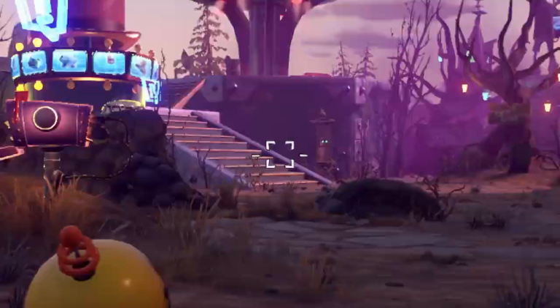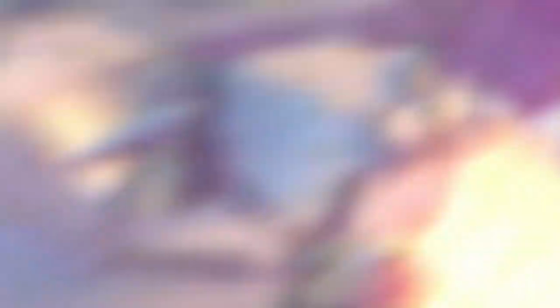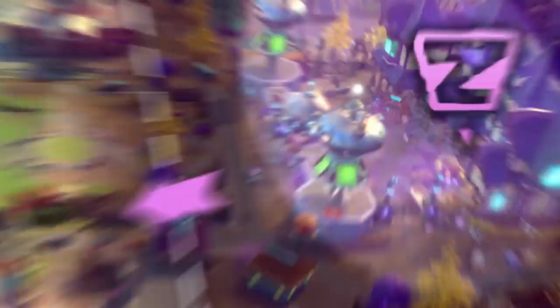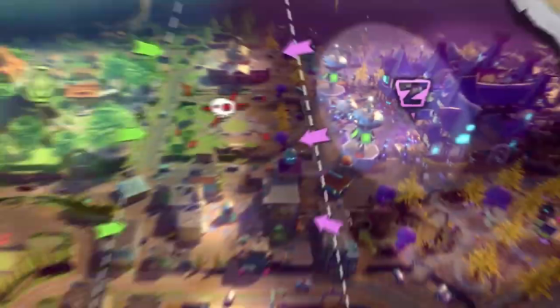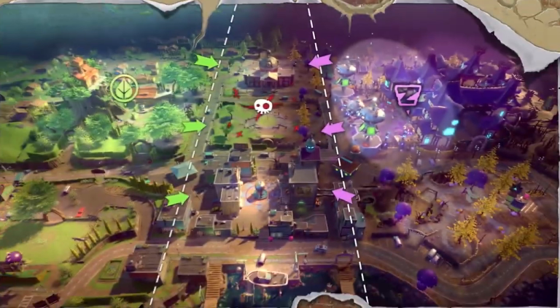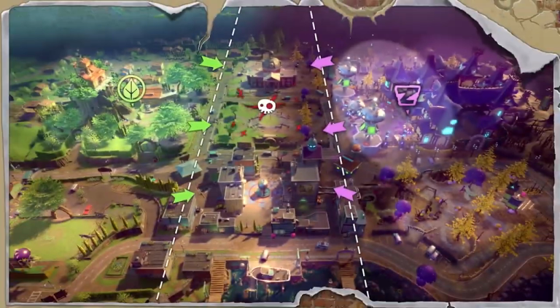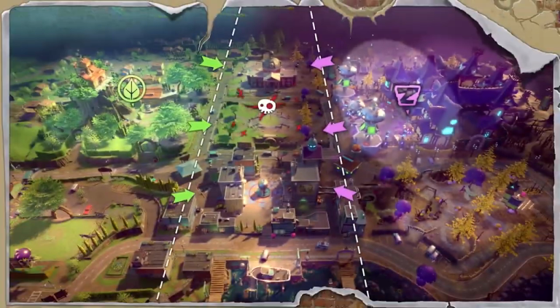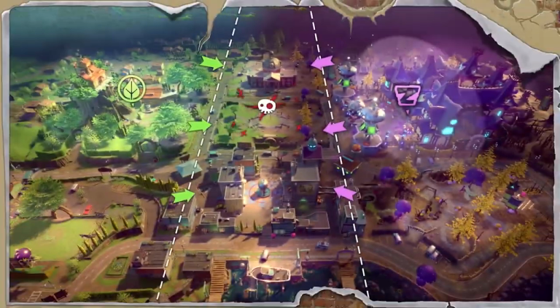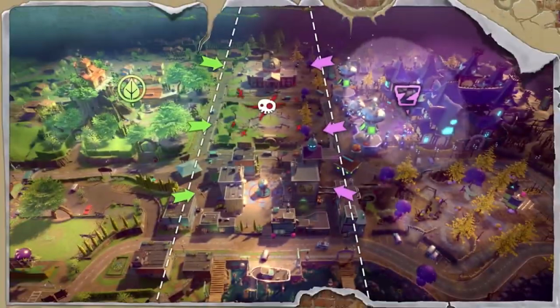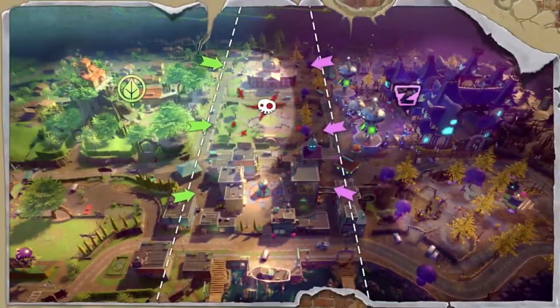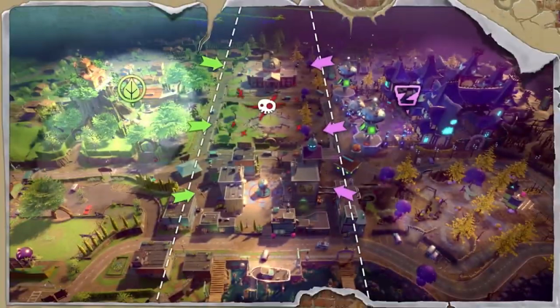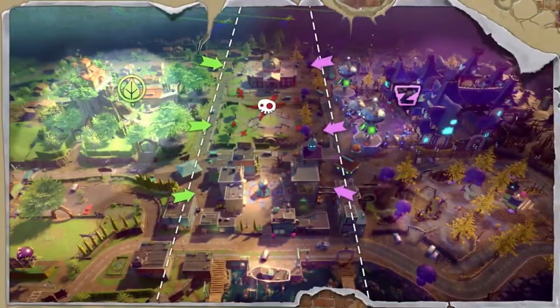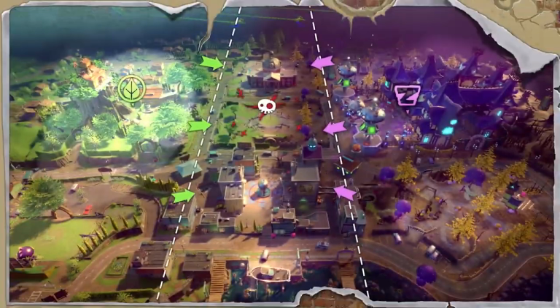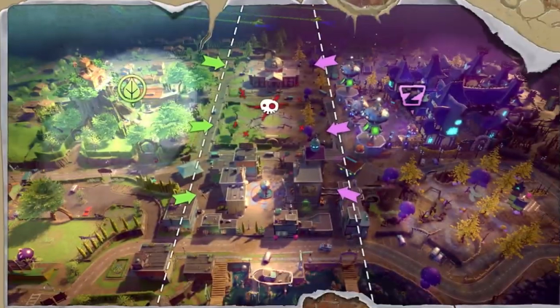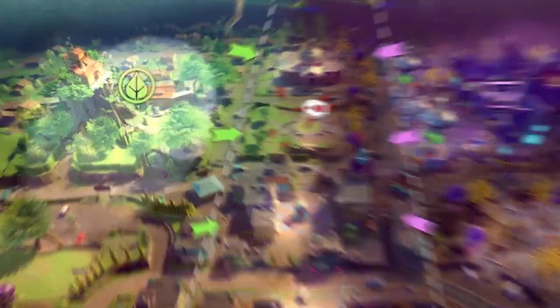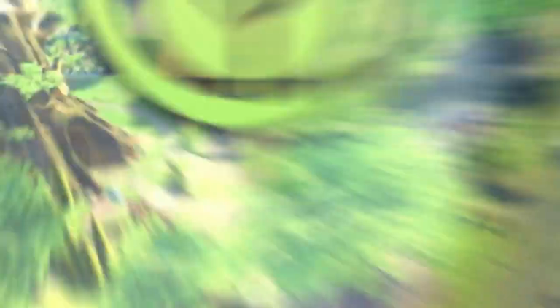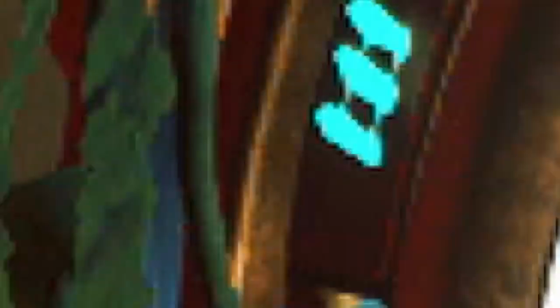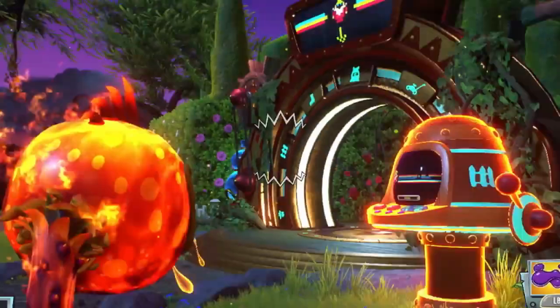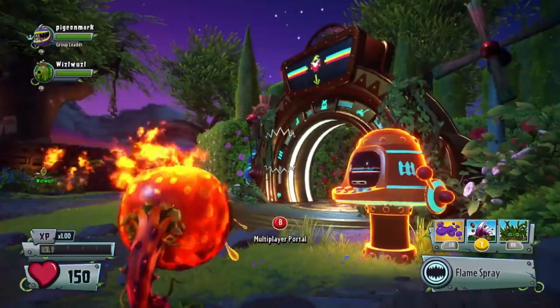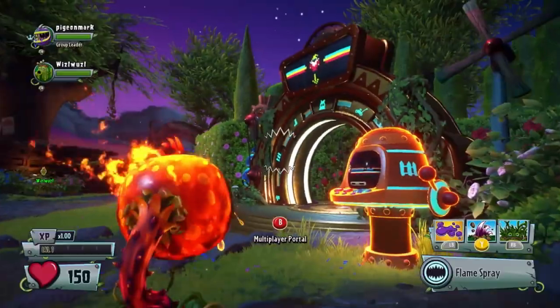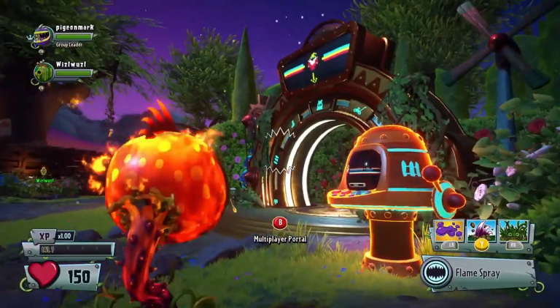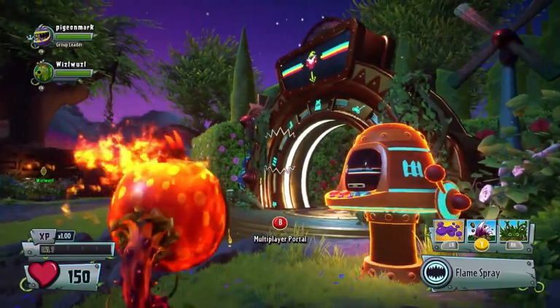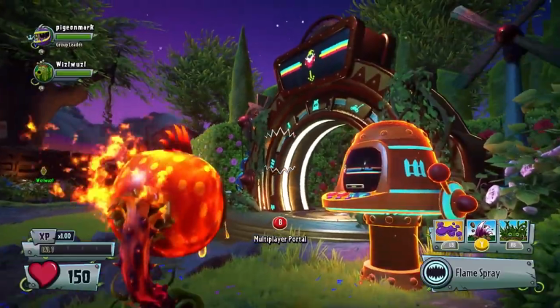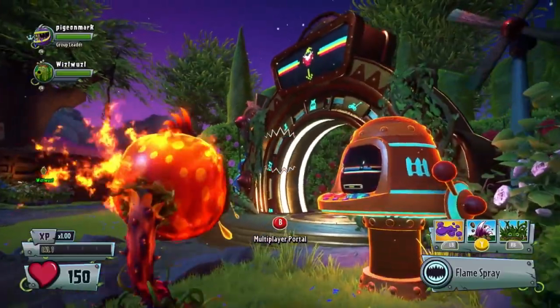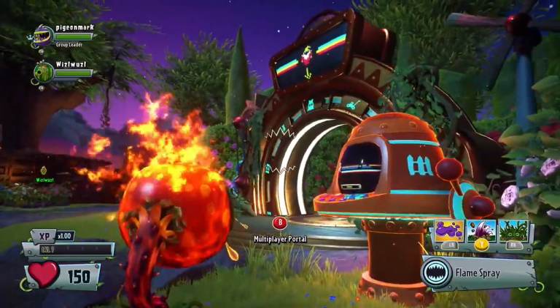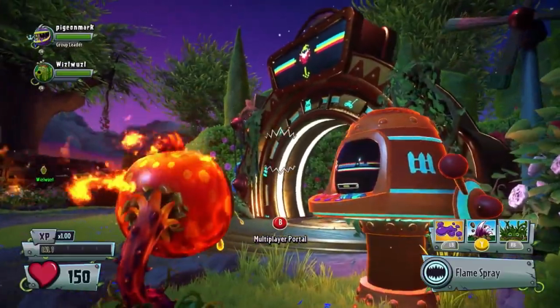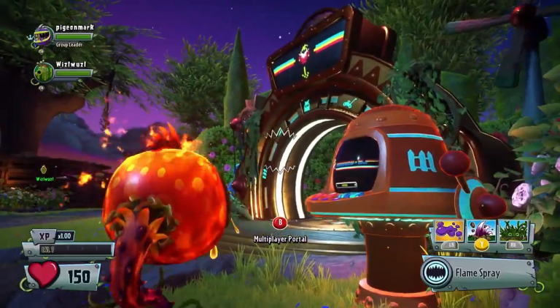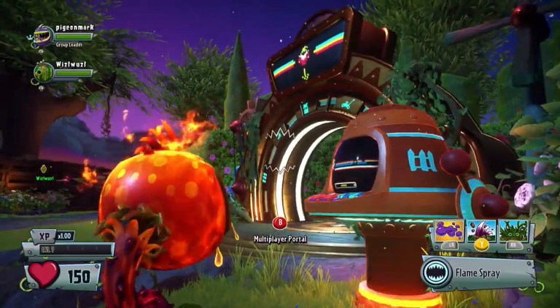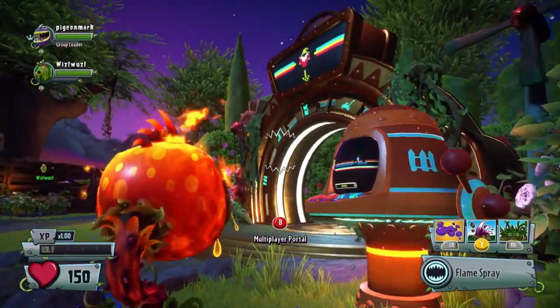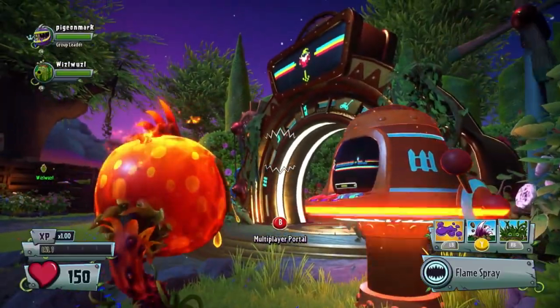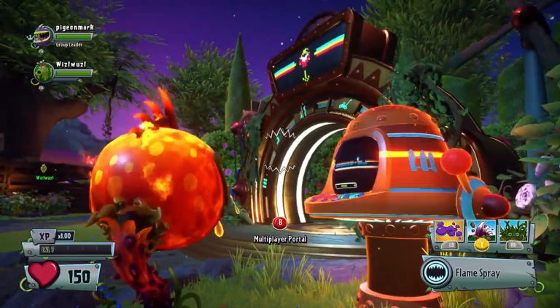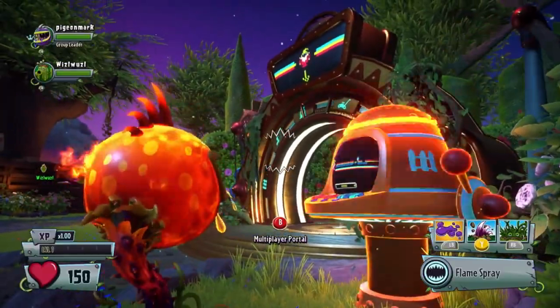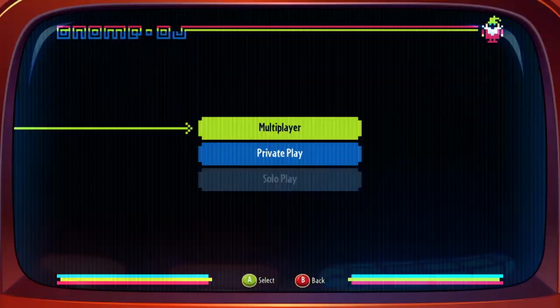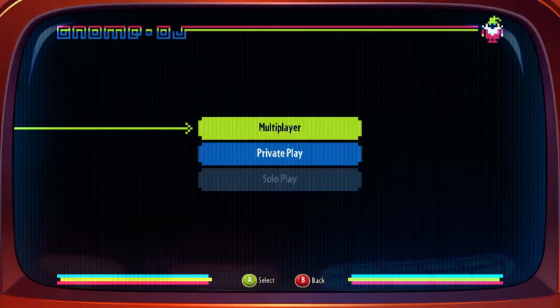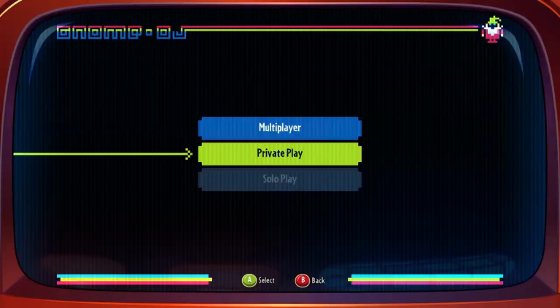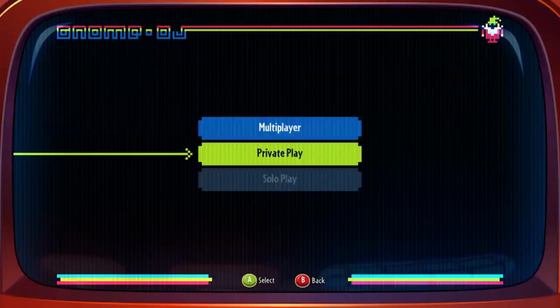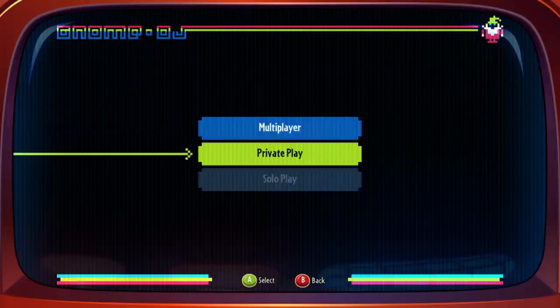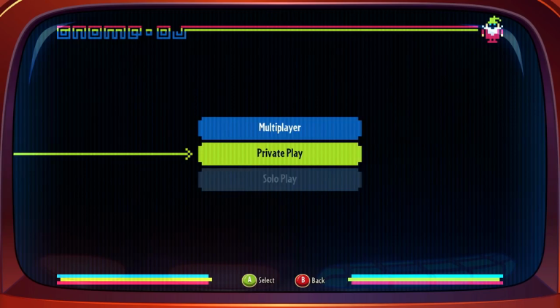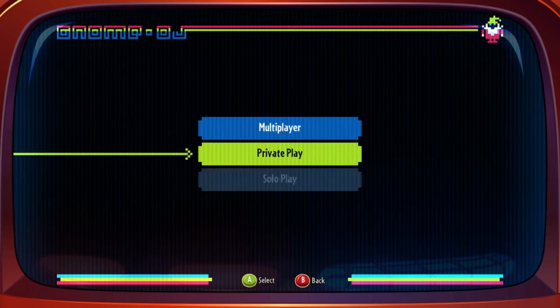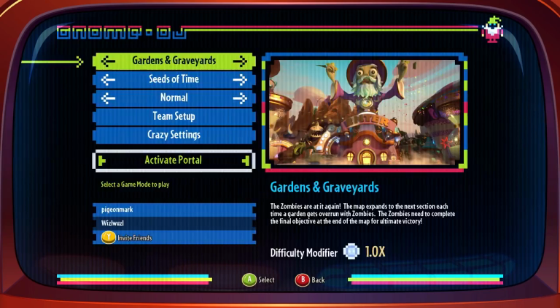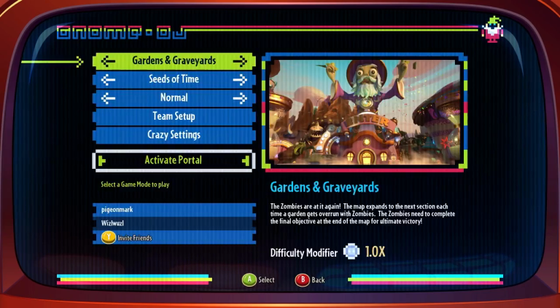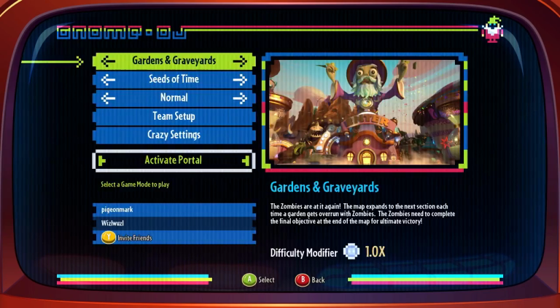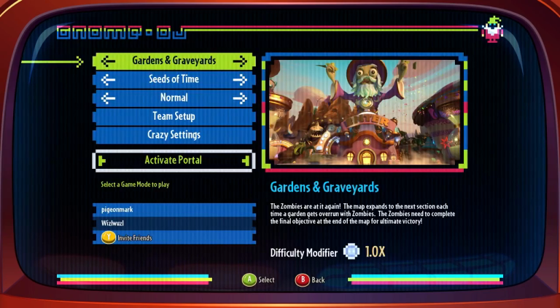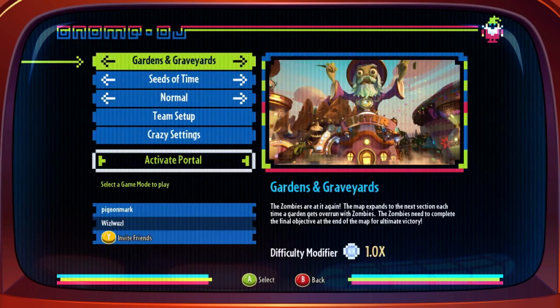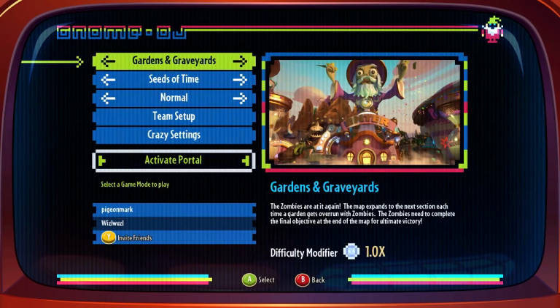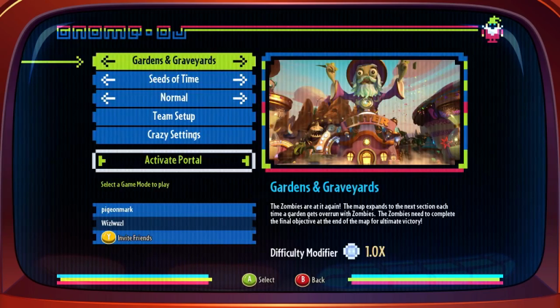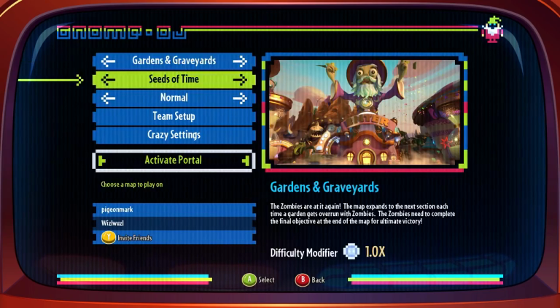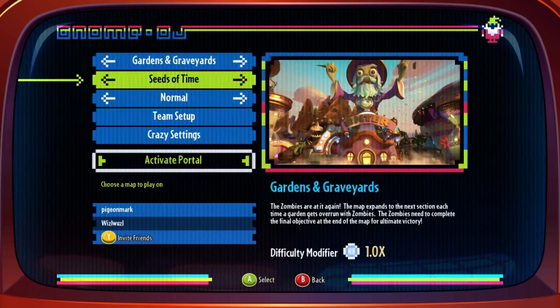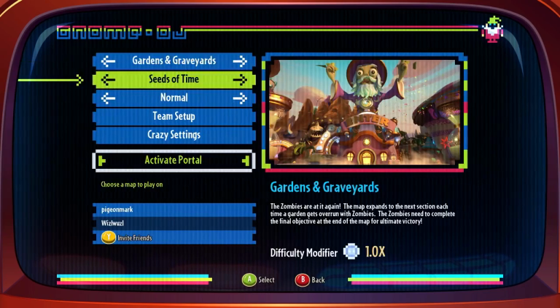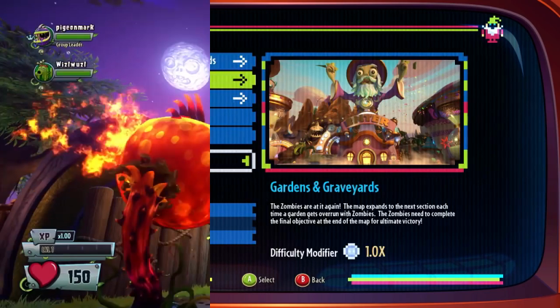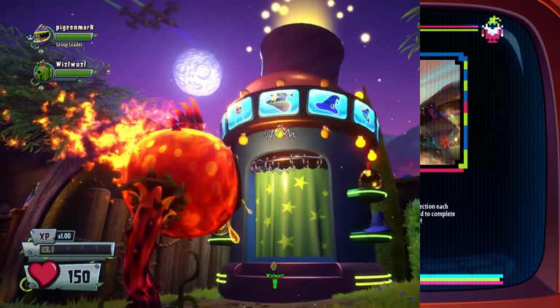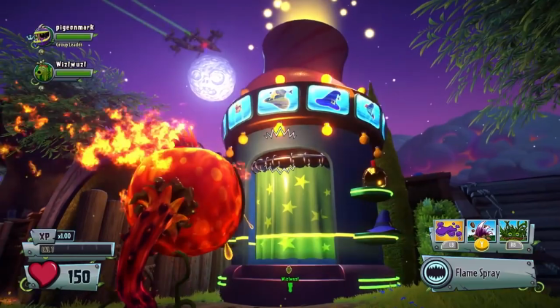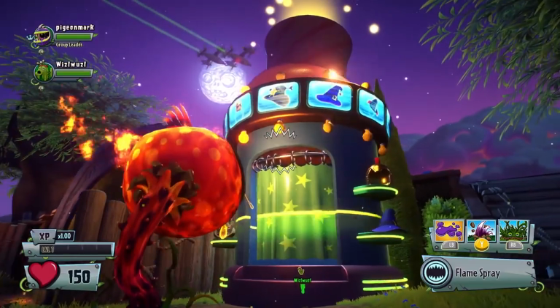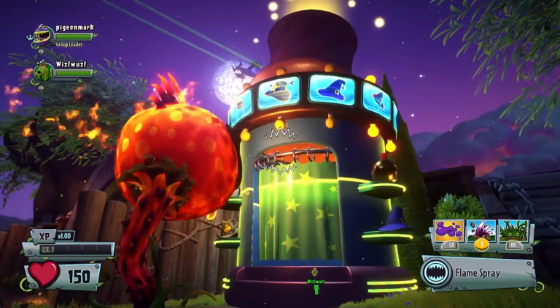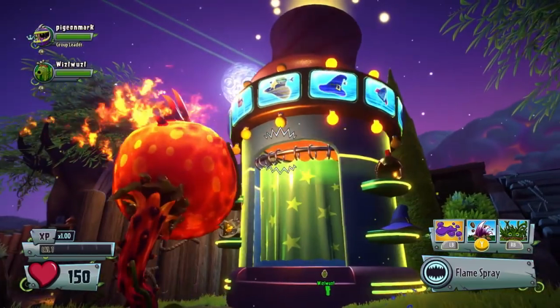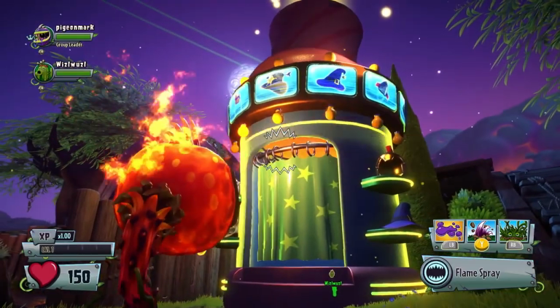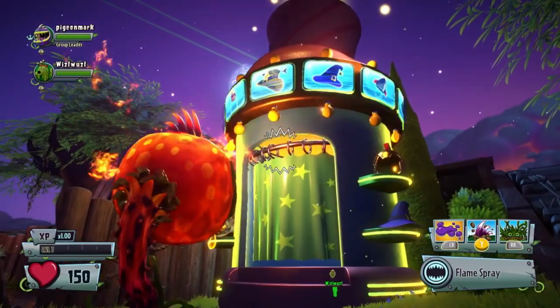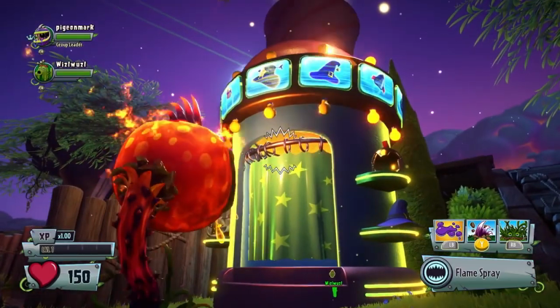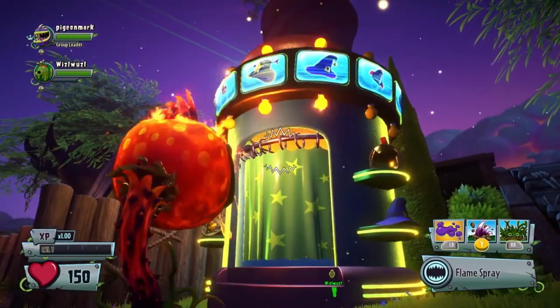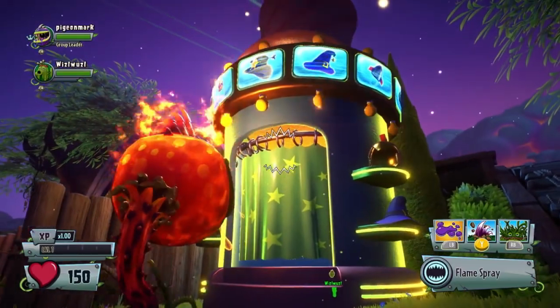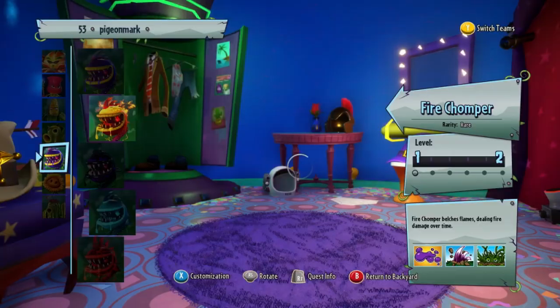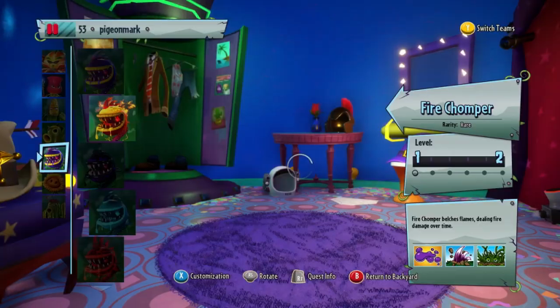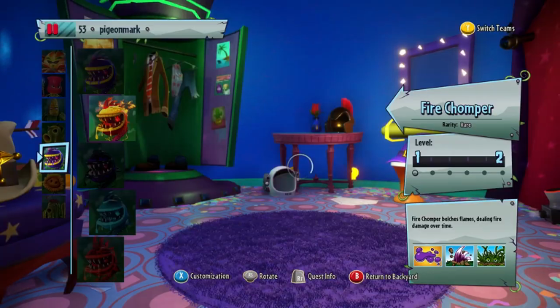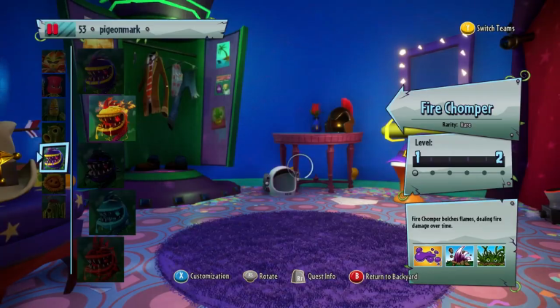In each faction's base, you'll find all your multiplayer, co-op, split-screen, and character customization needs.